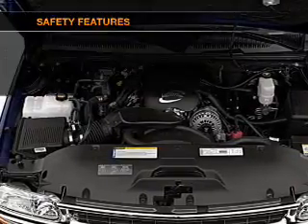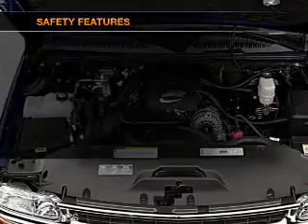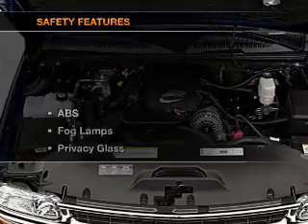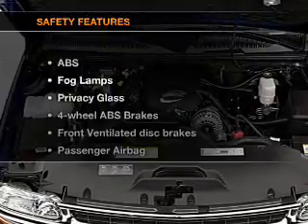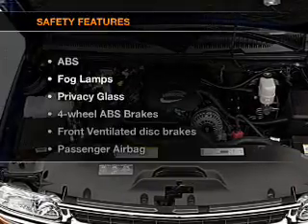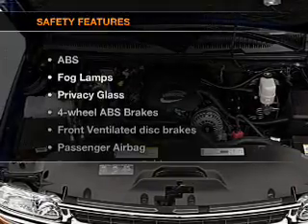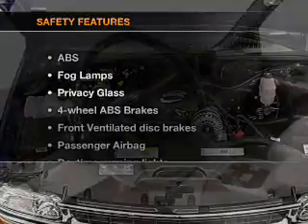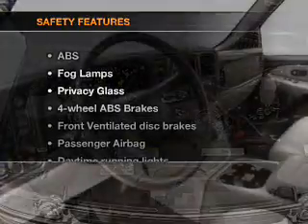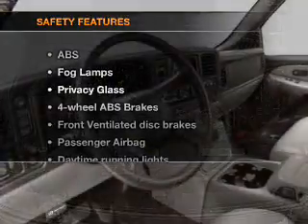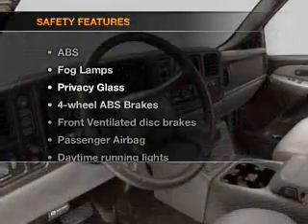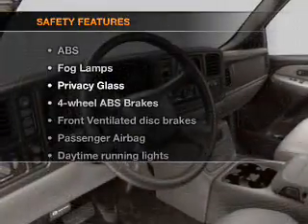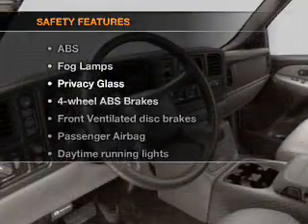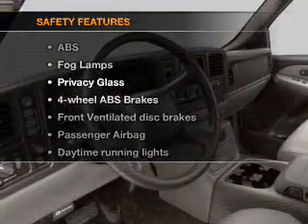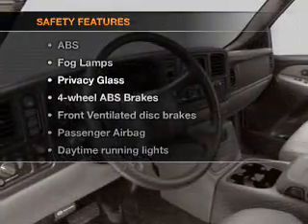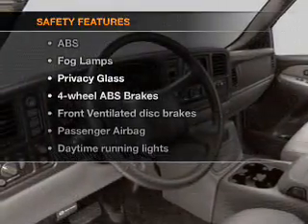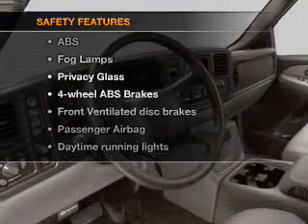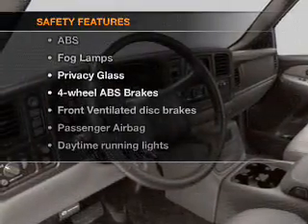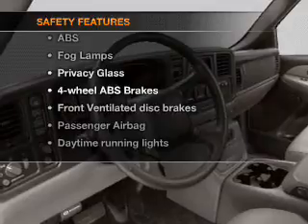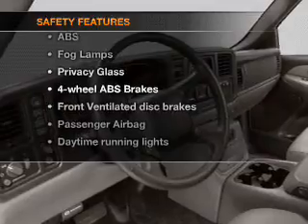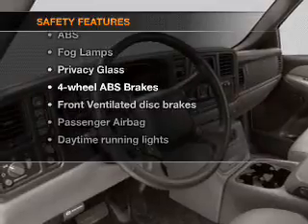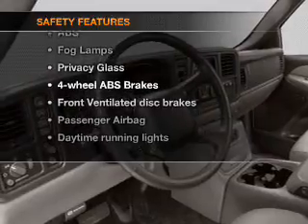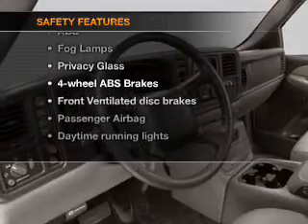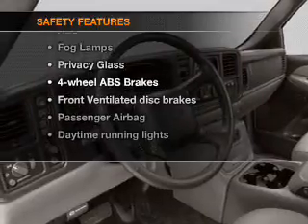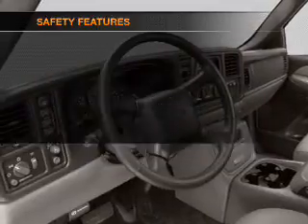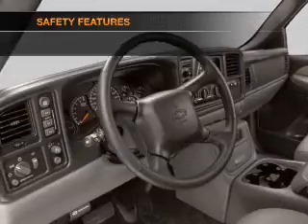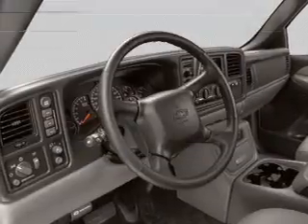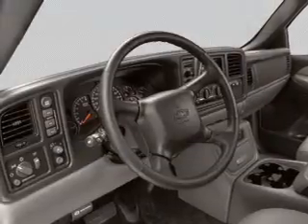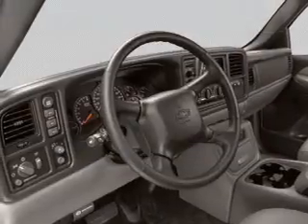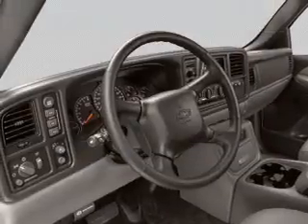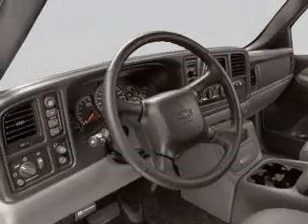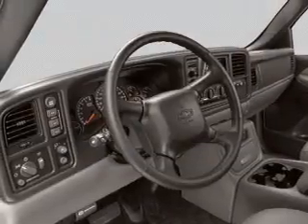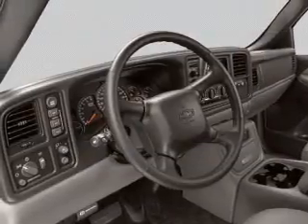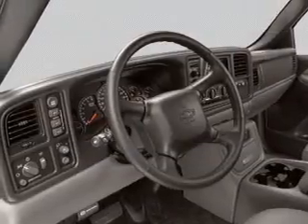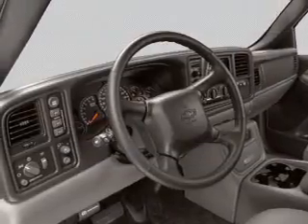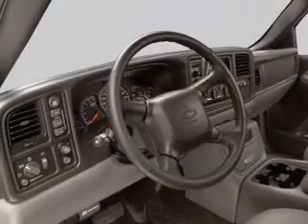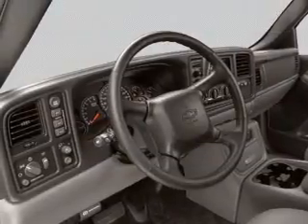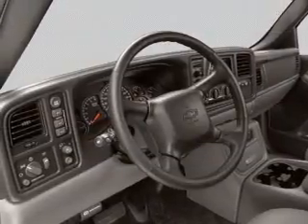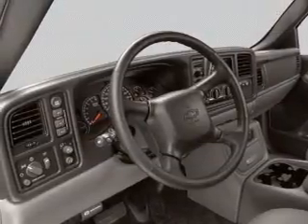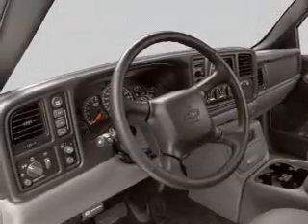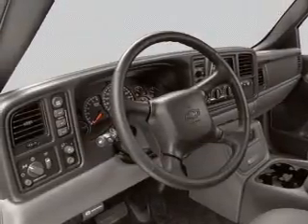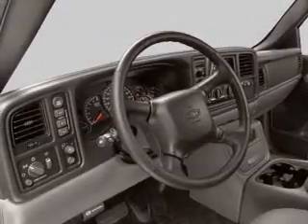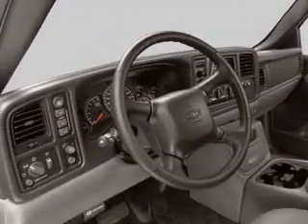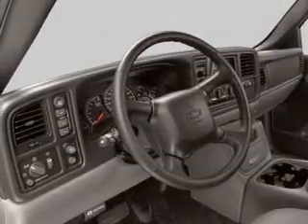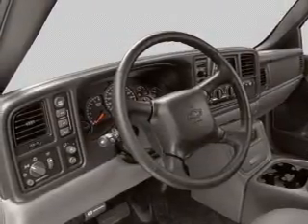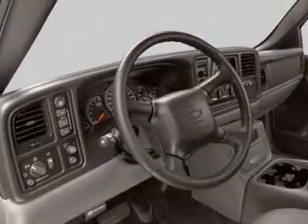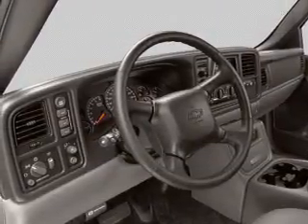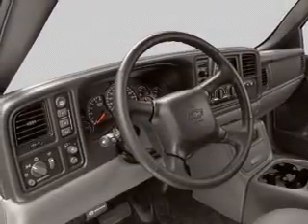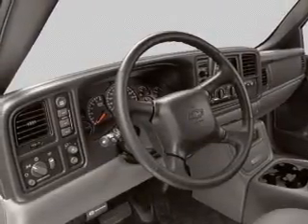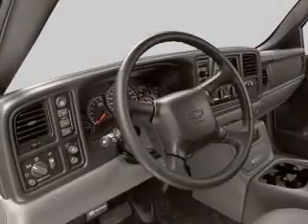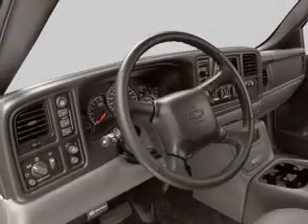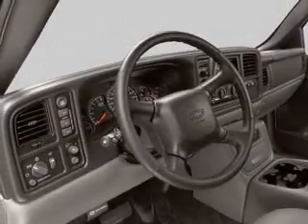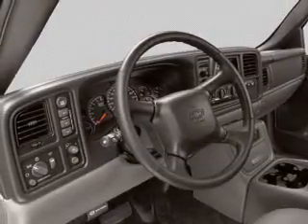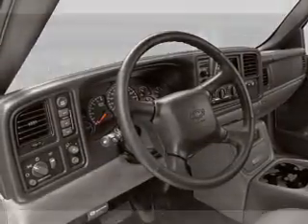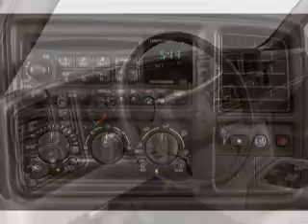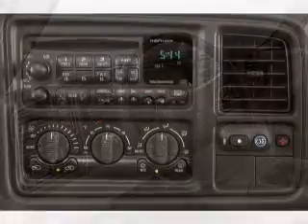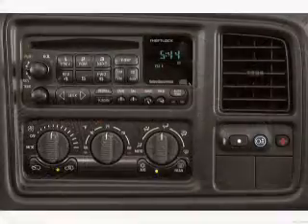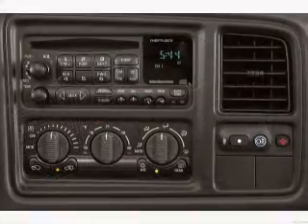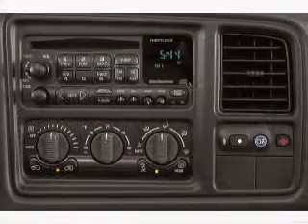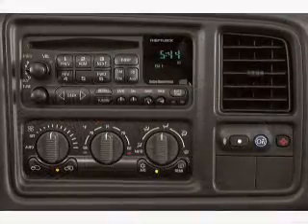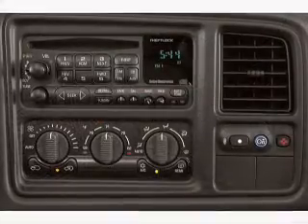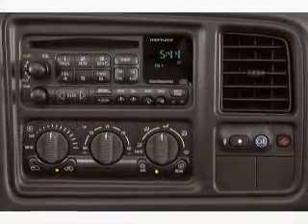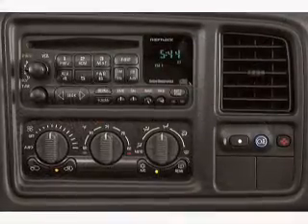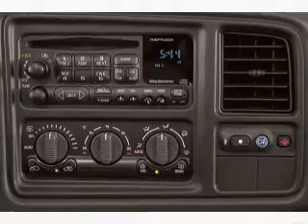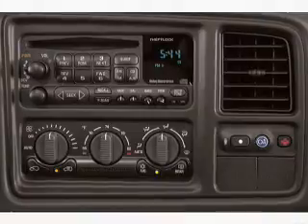And for your peace of mind, the following safety equipment is included: front ventilated disc brakes, passenger airbag, daytime running lights.